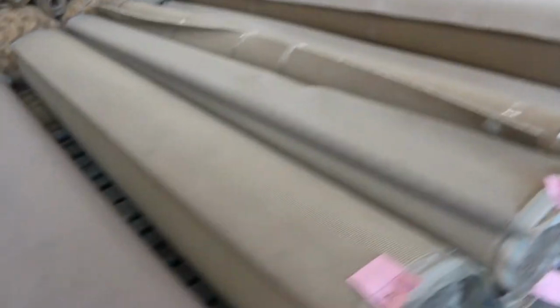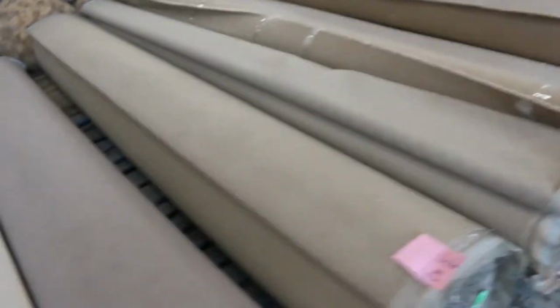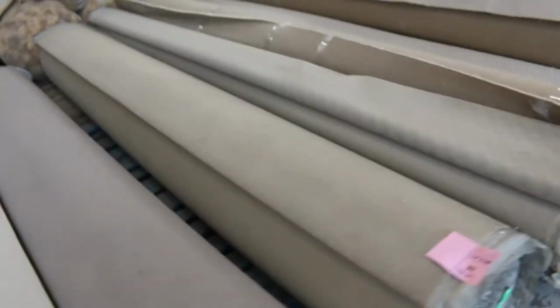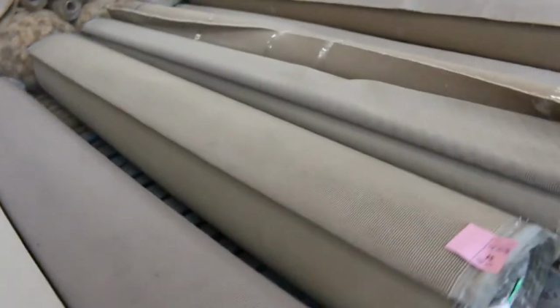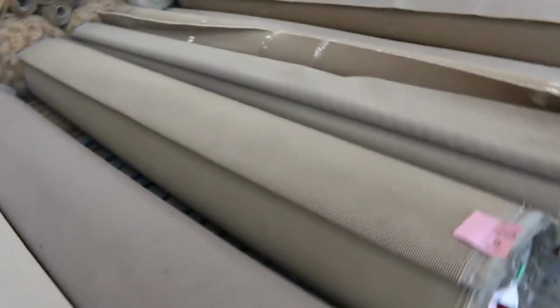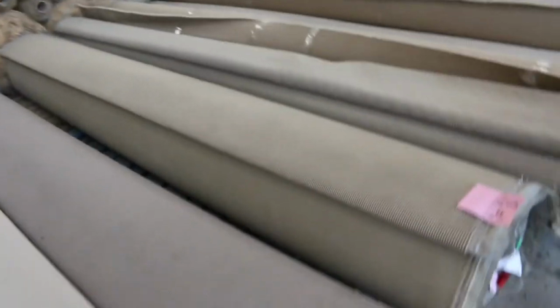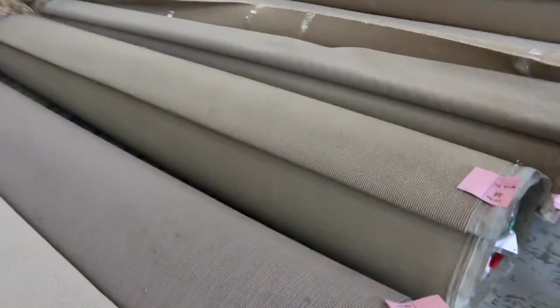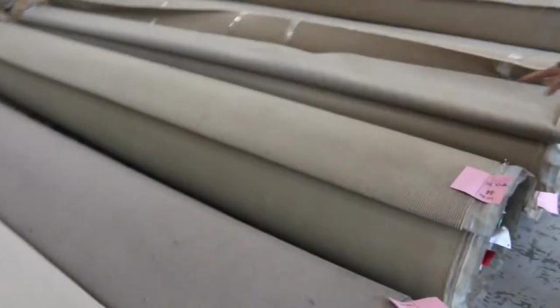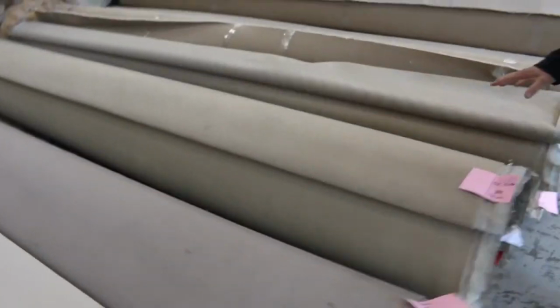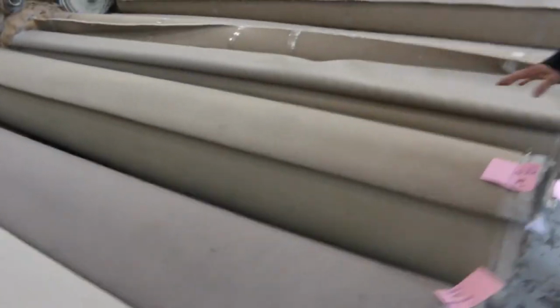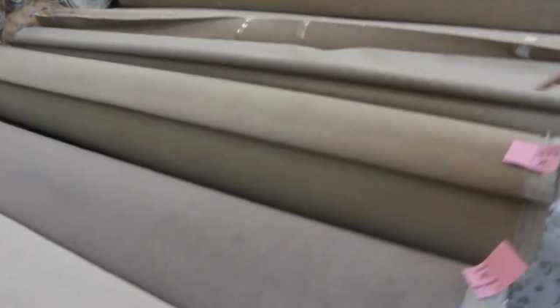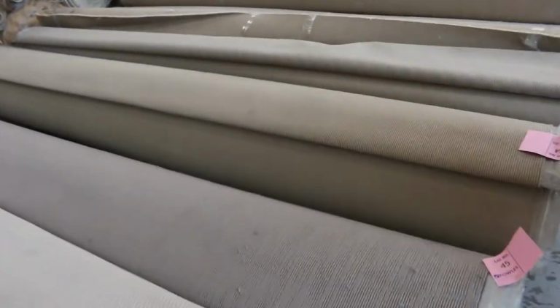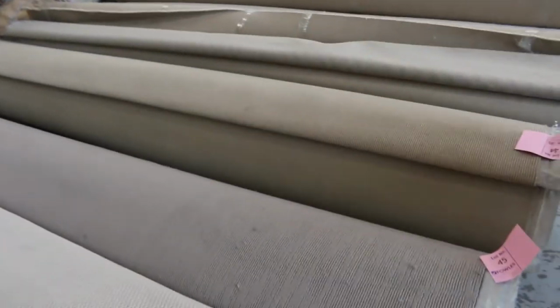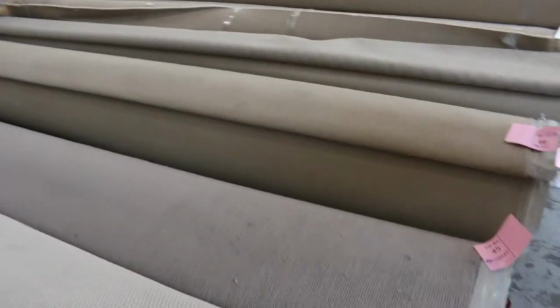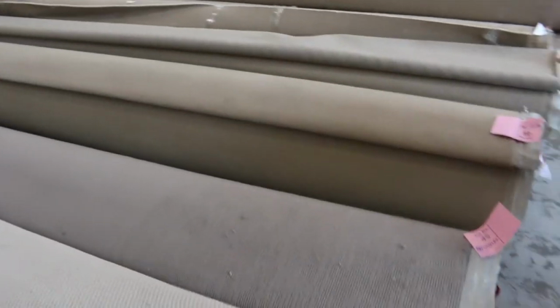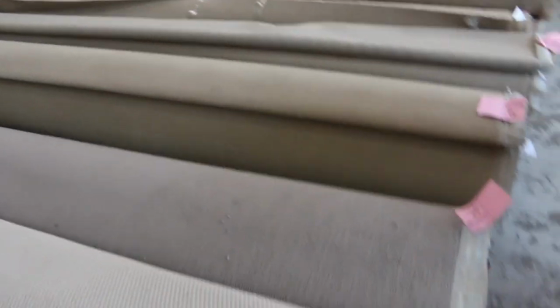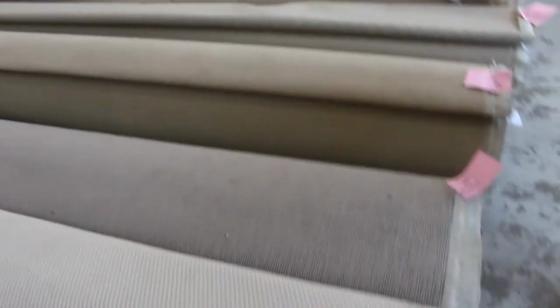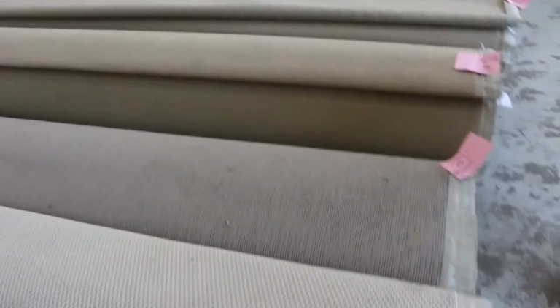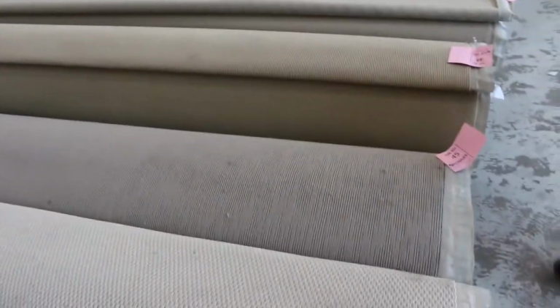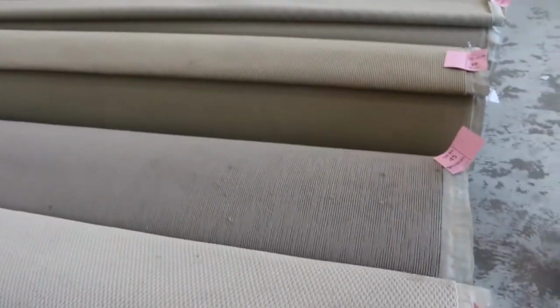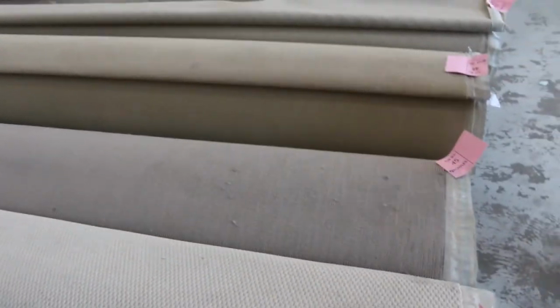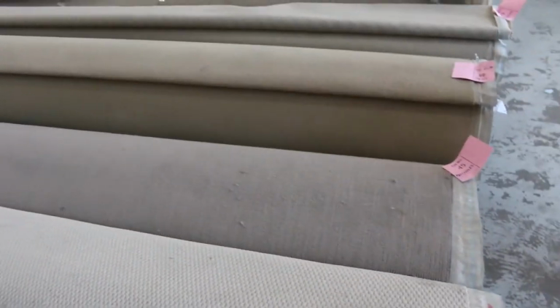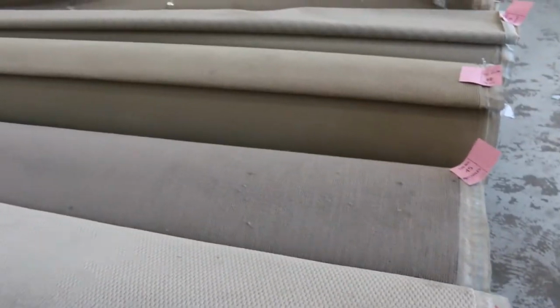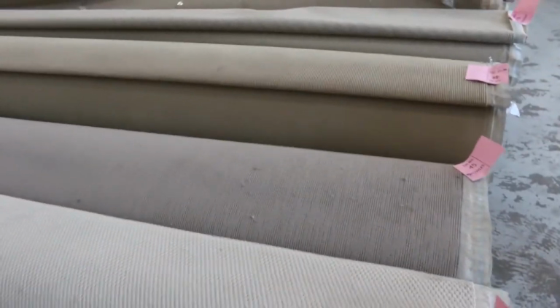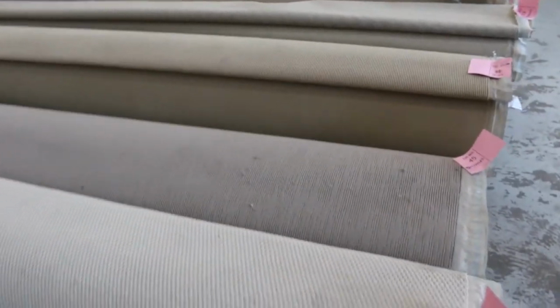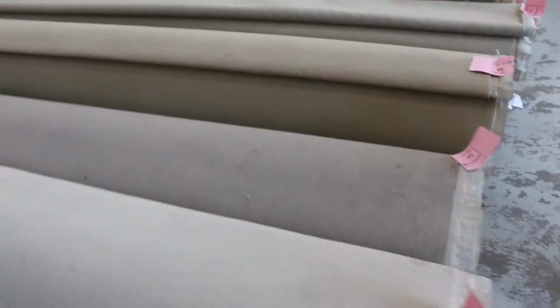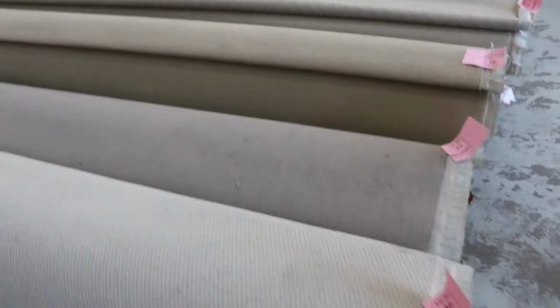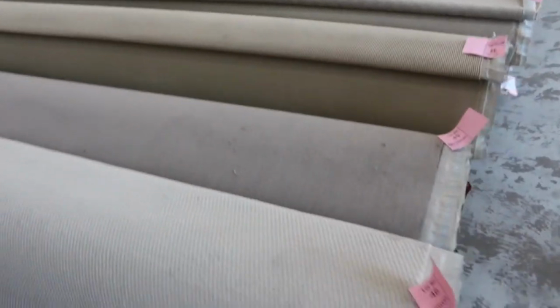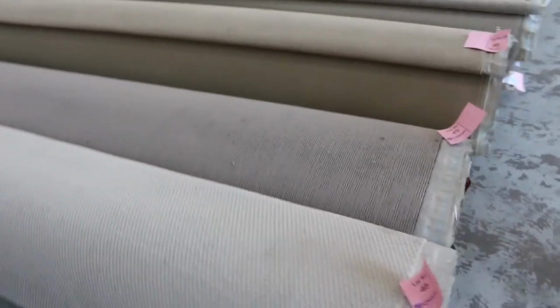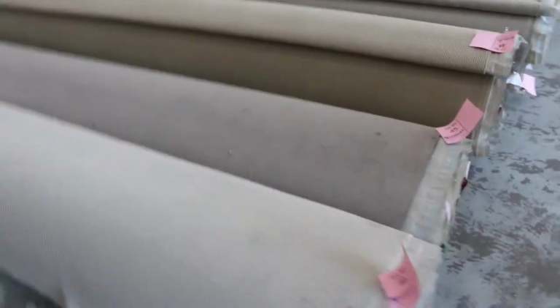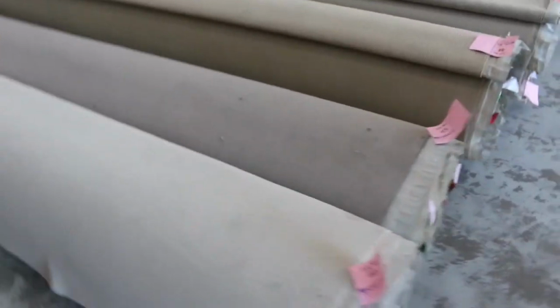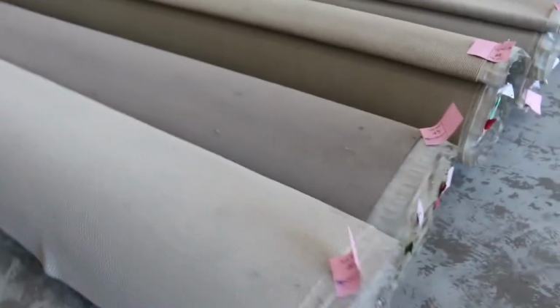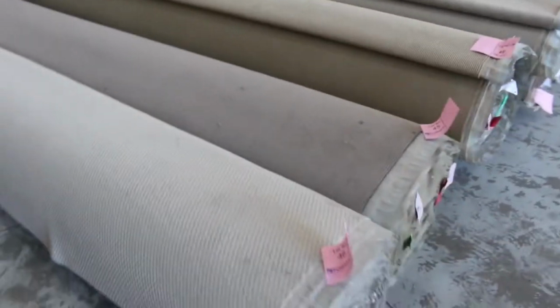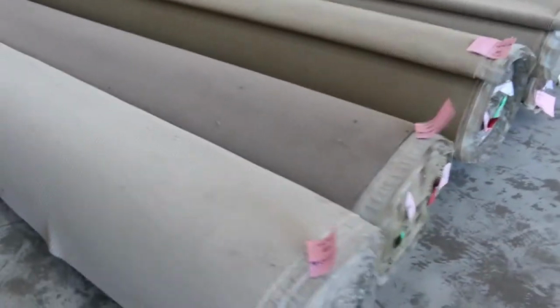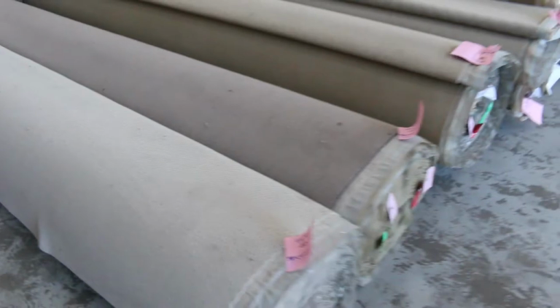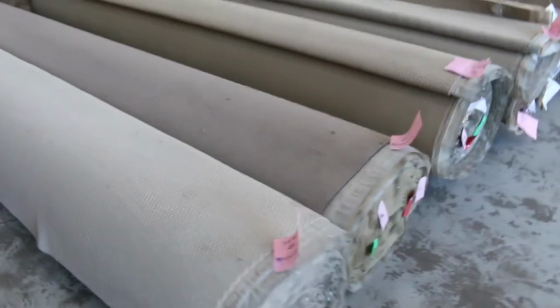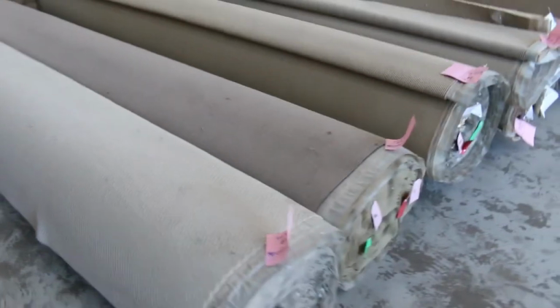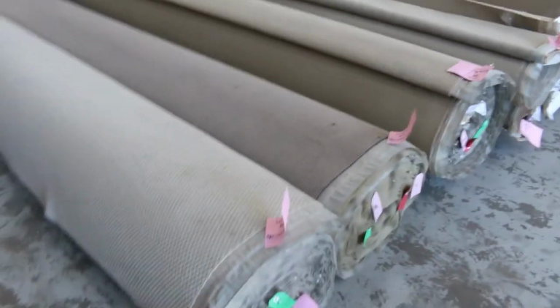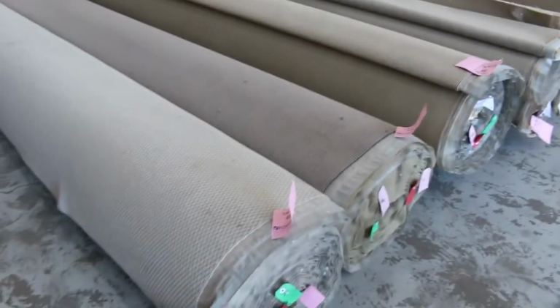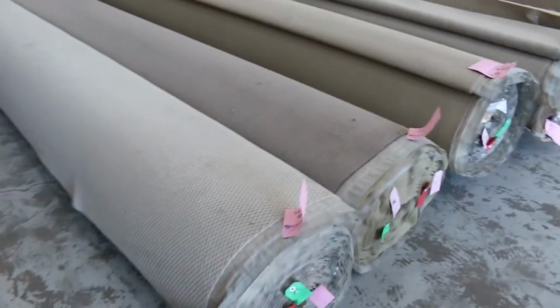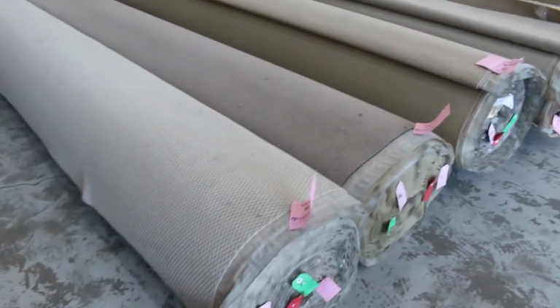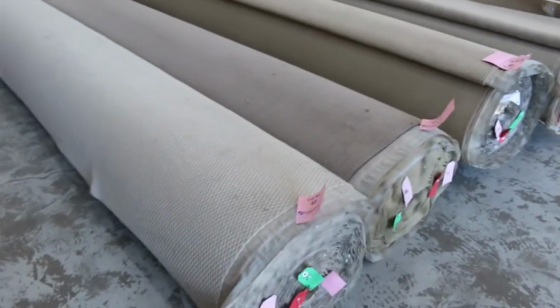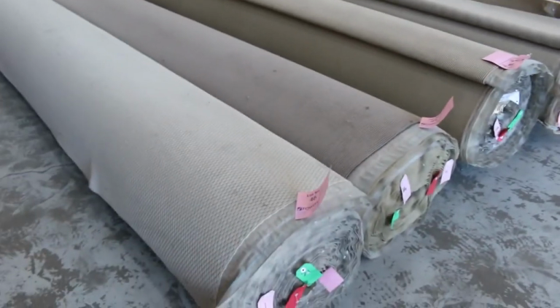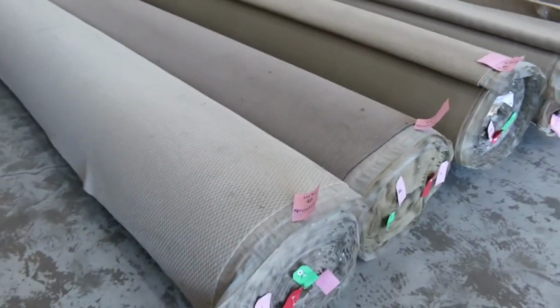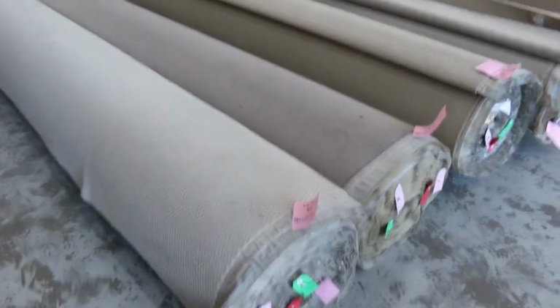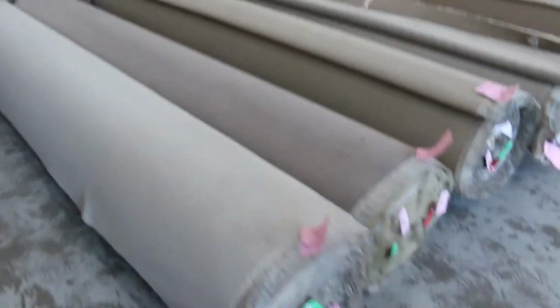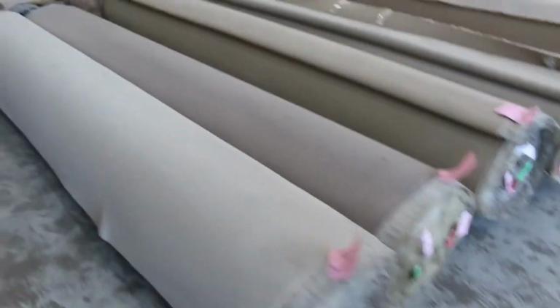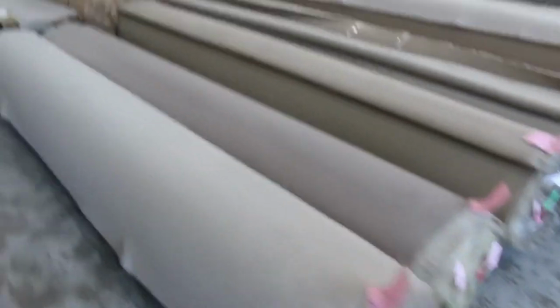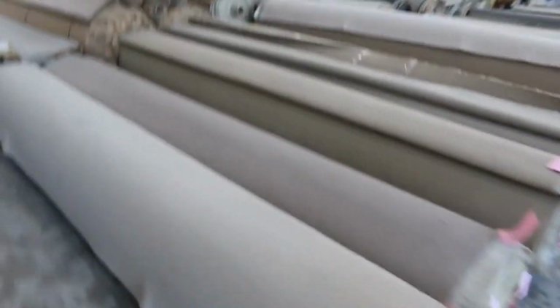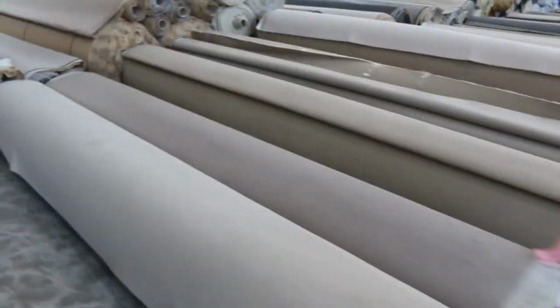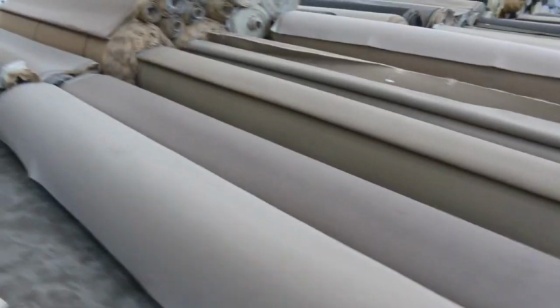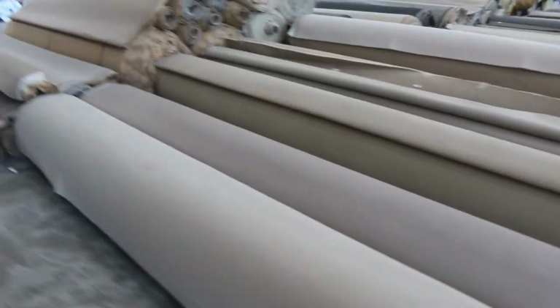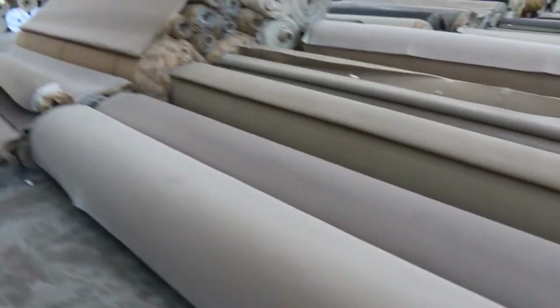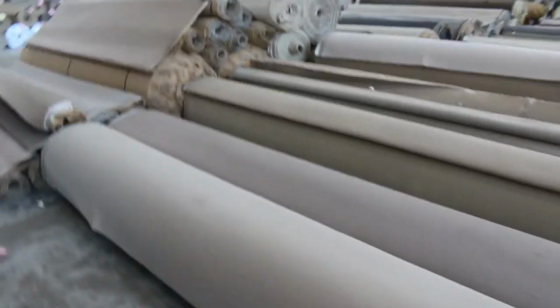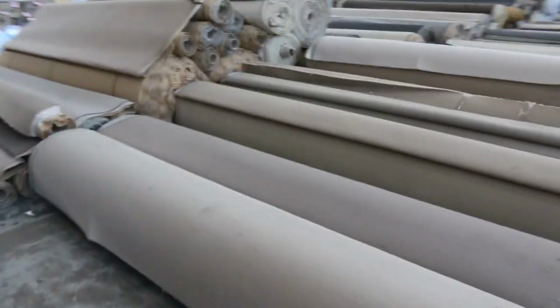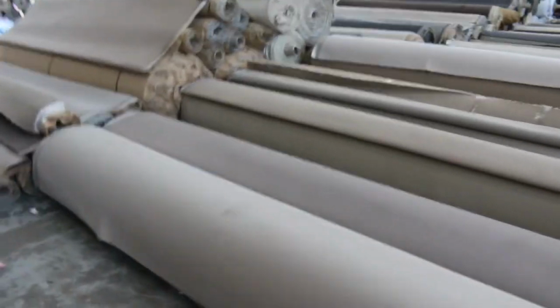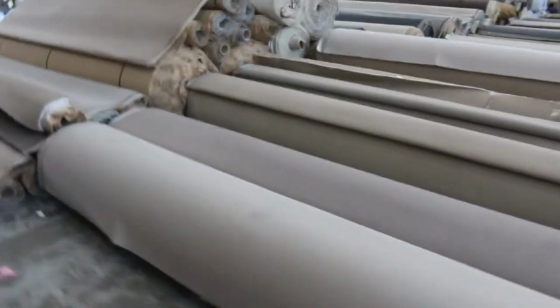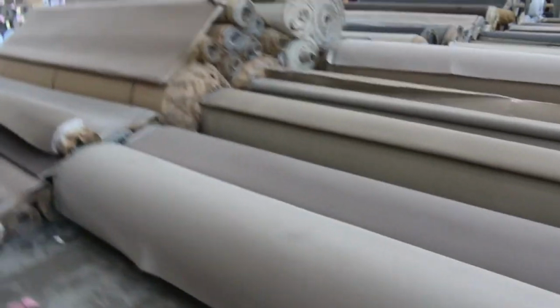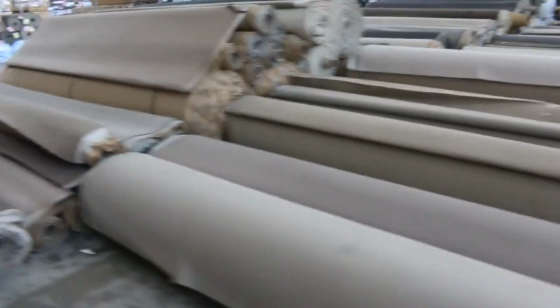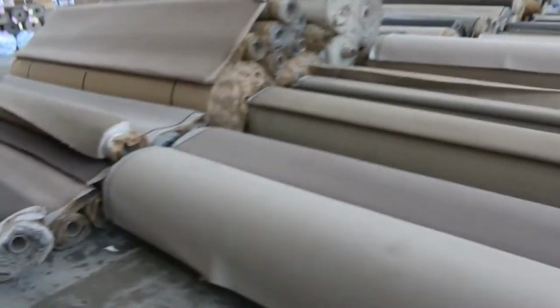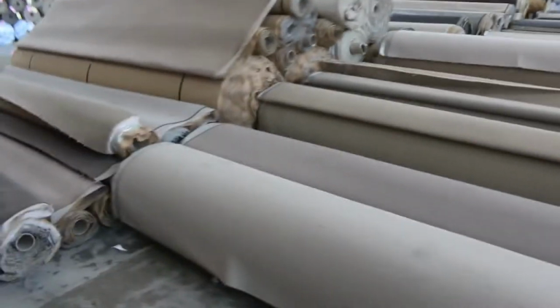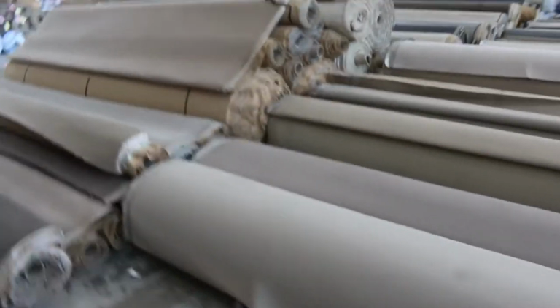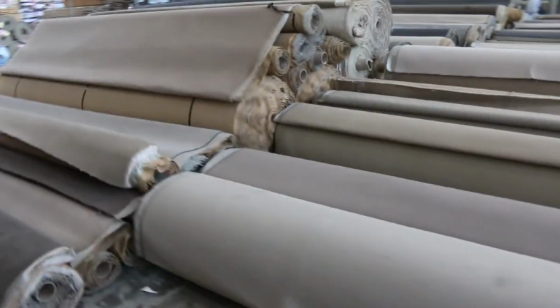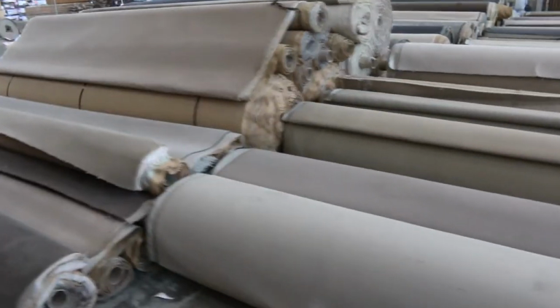Moving through the loop piles again, some nice sized rolls here — 20 to 30 metres. Light colours. $25 generally gets you over the line on those ones.